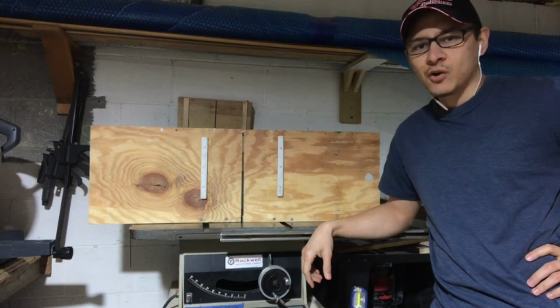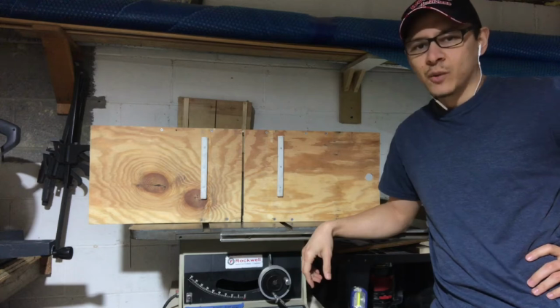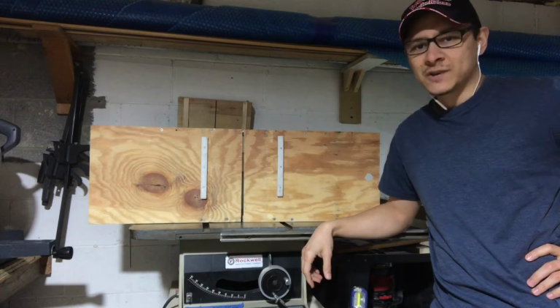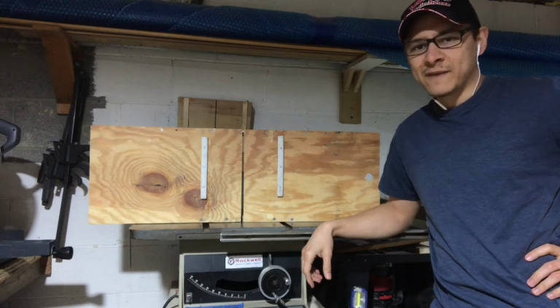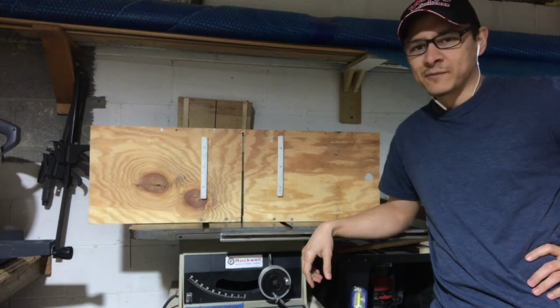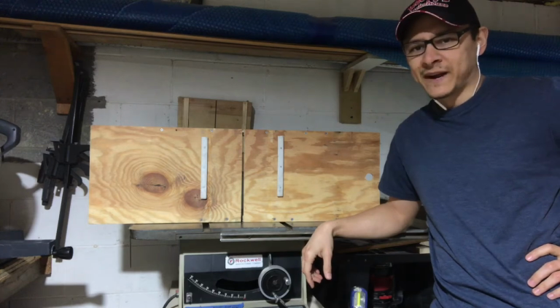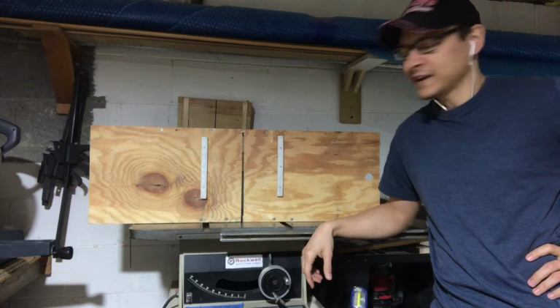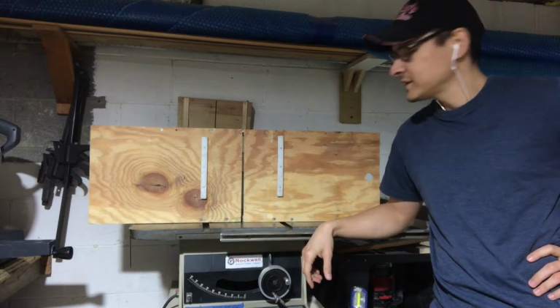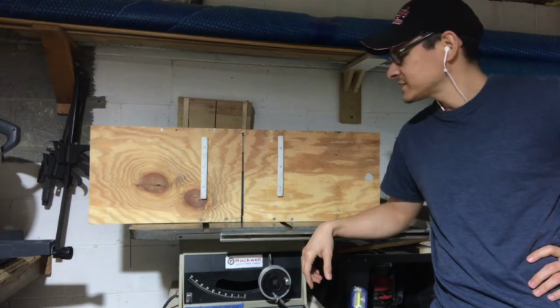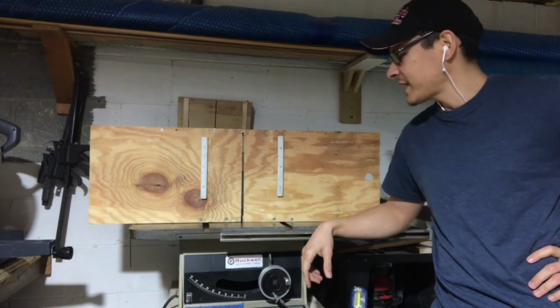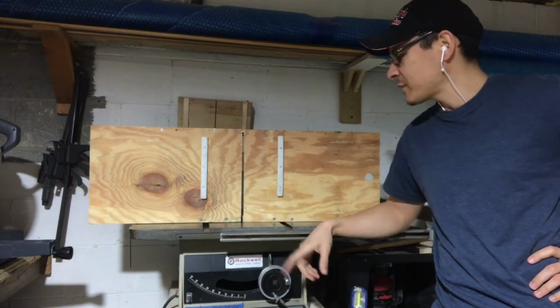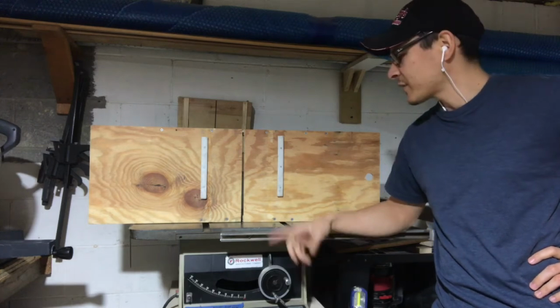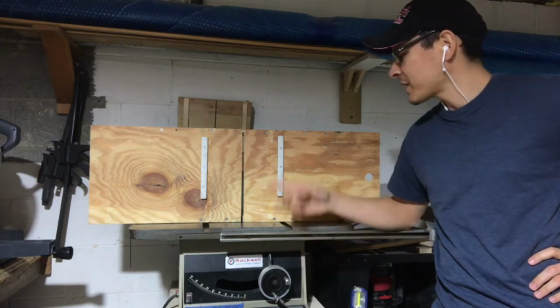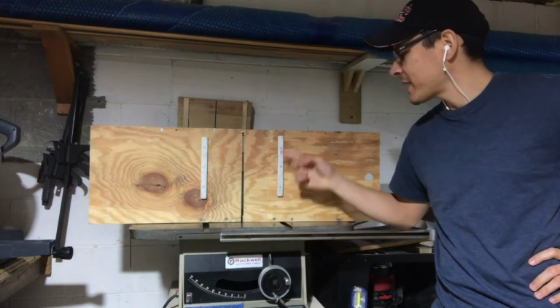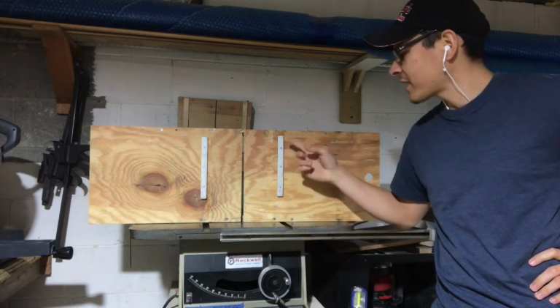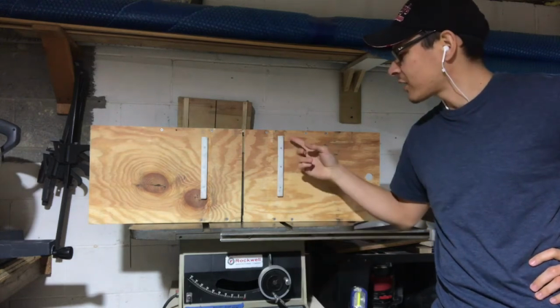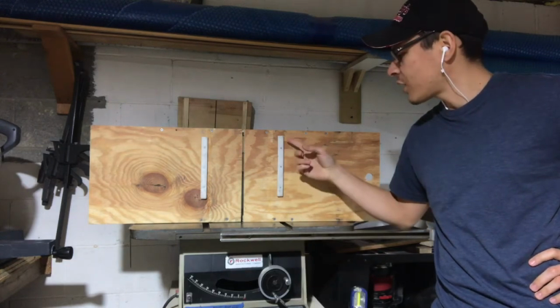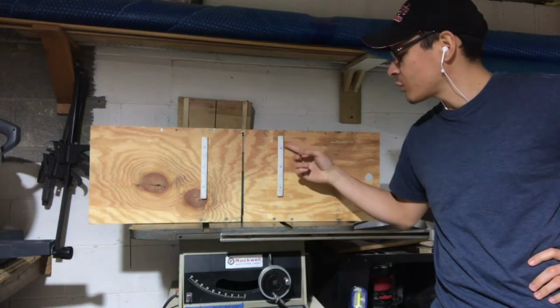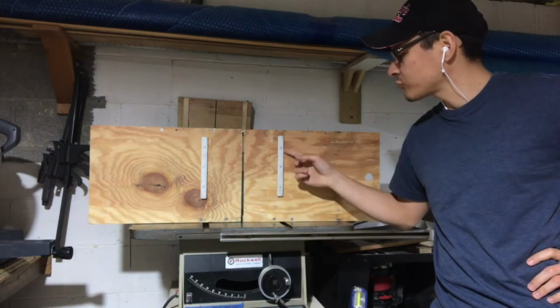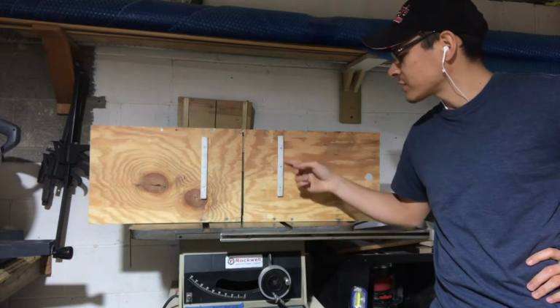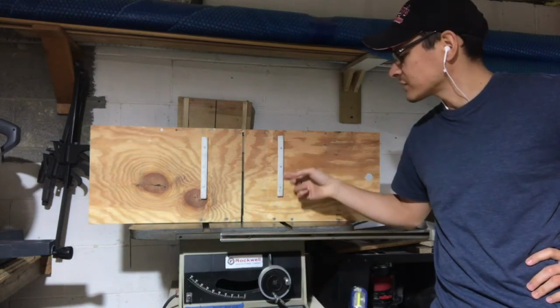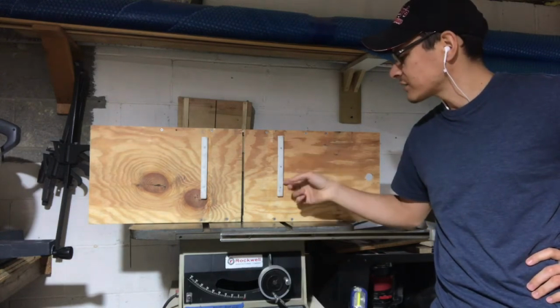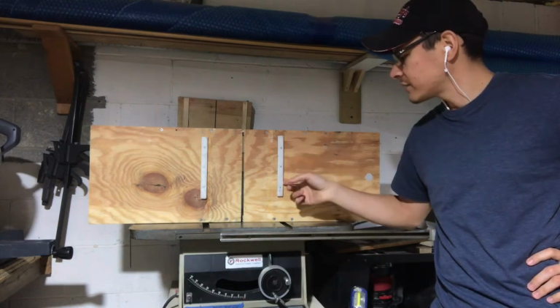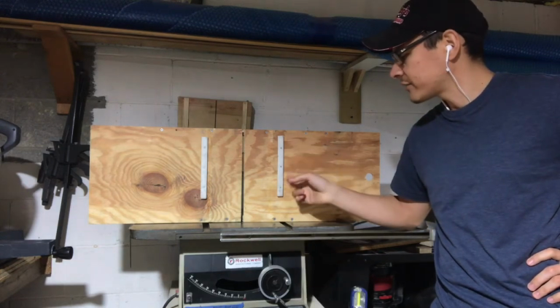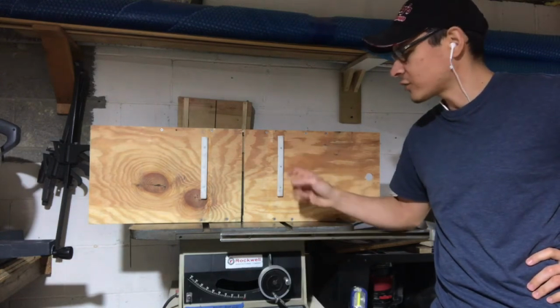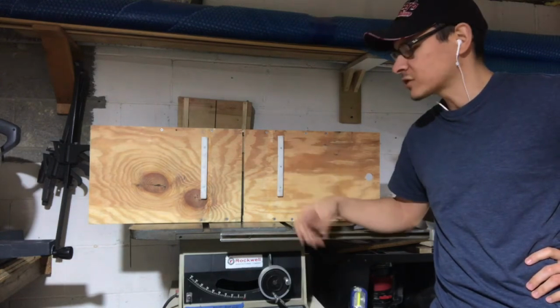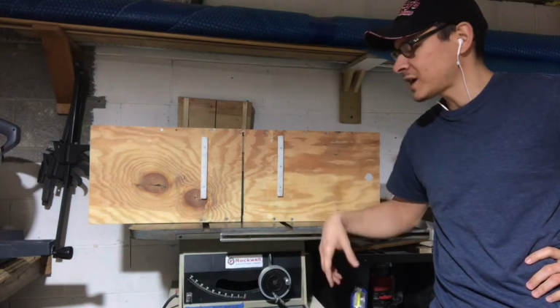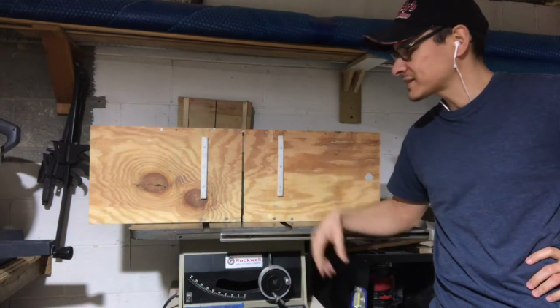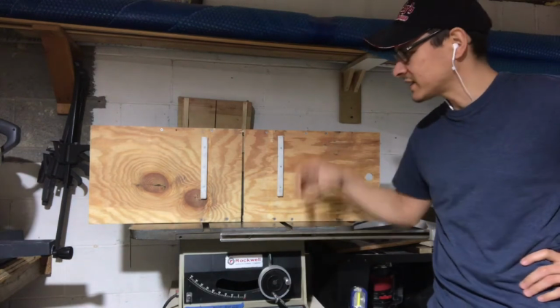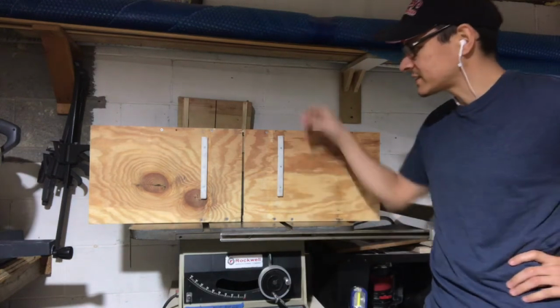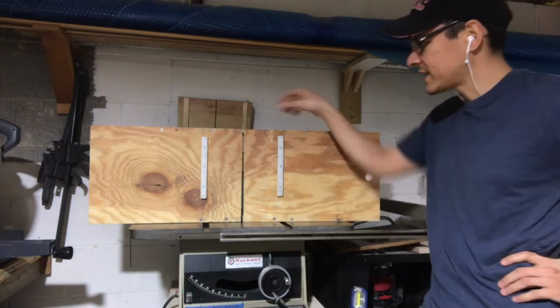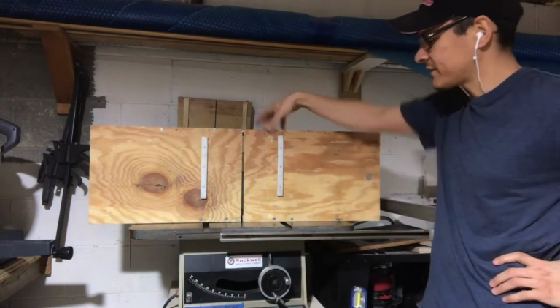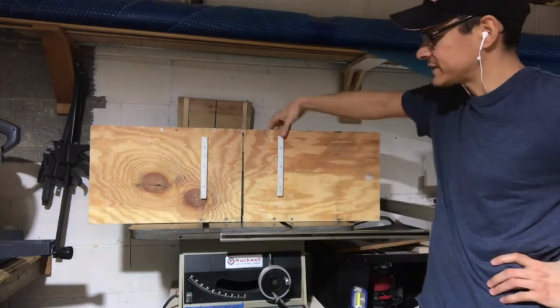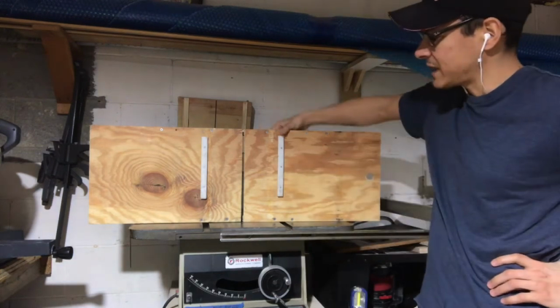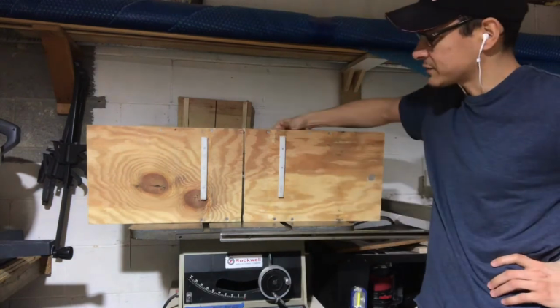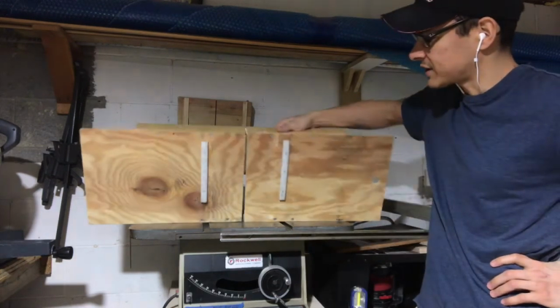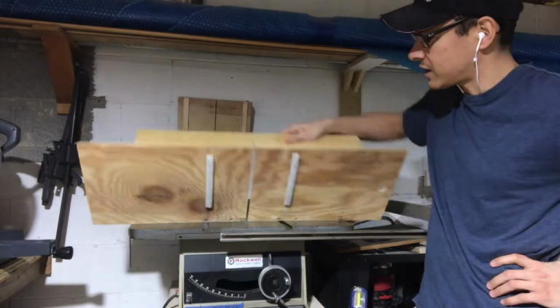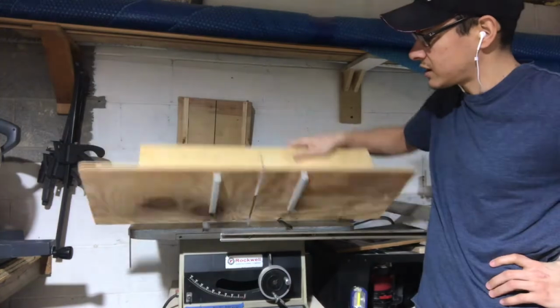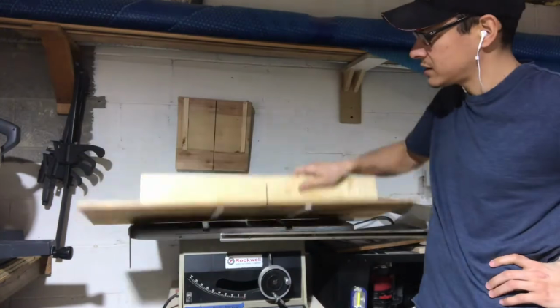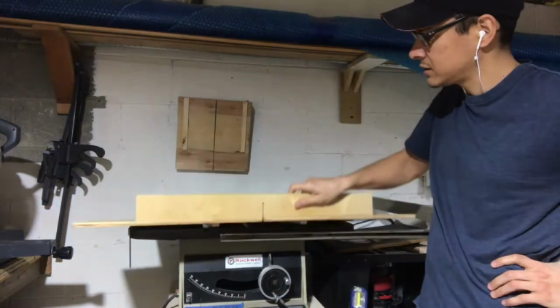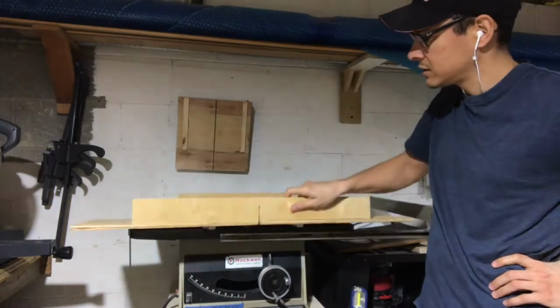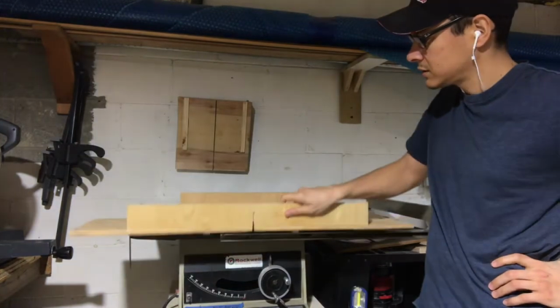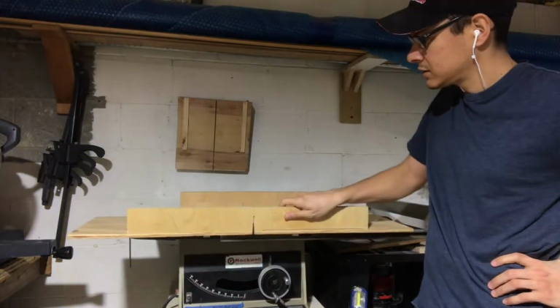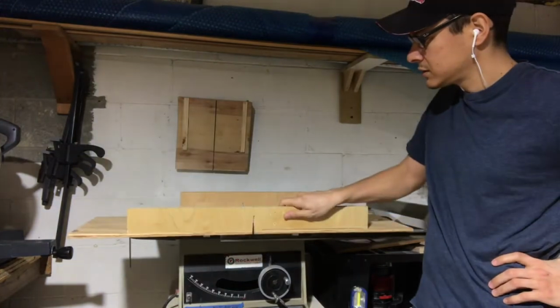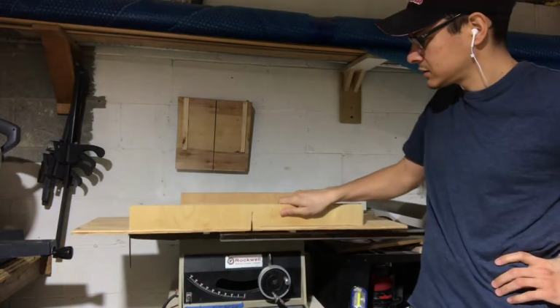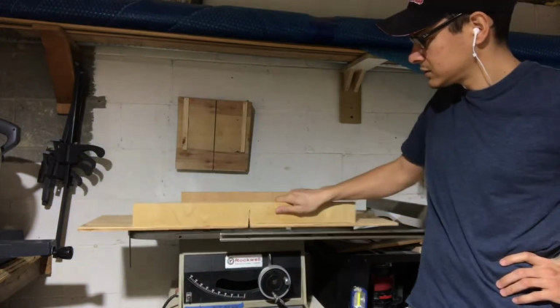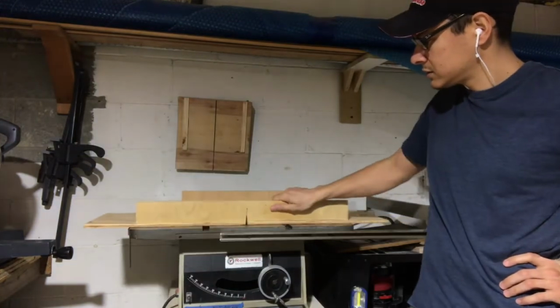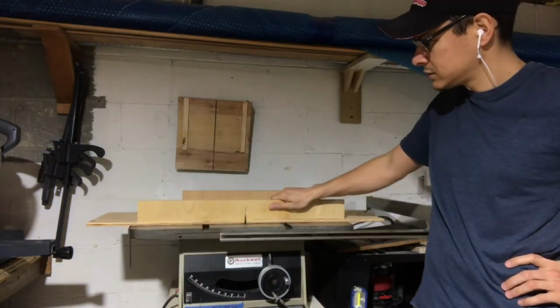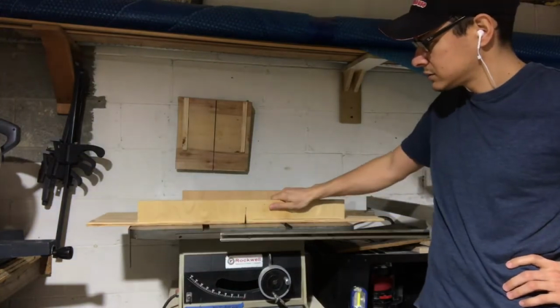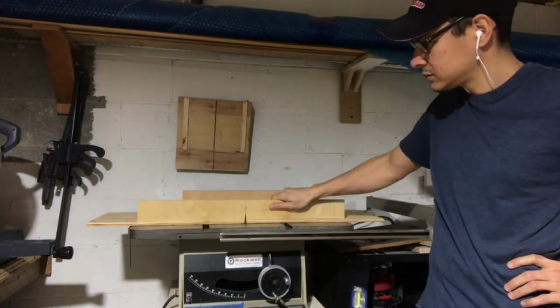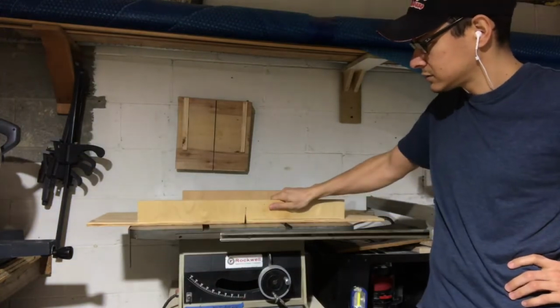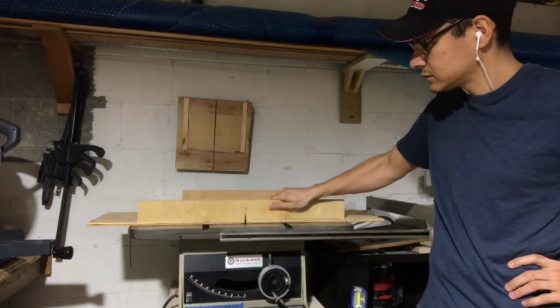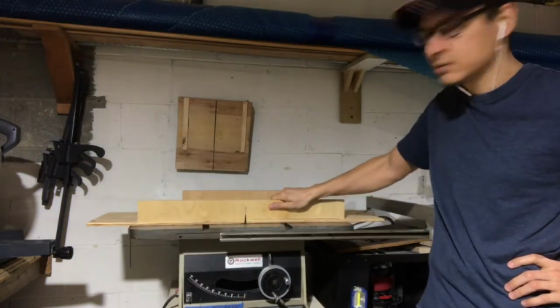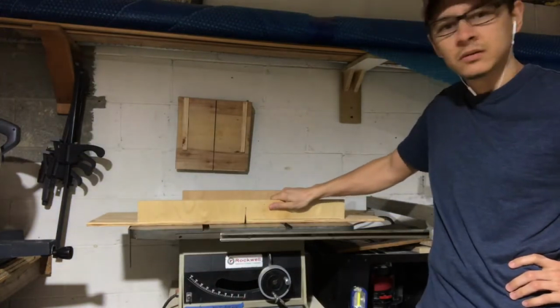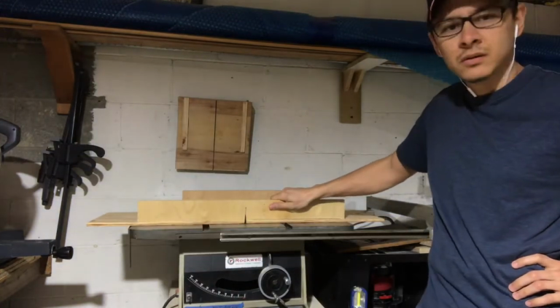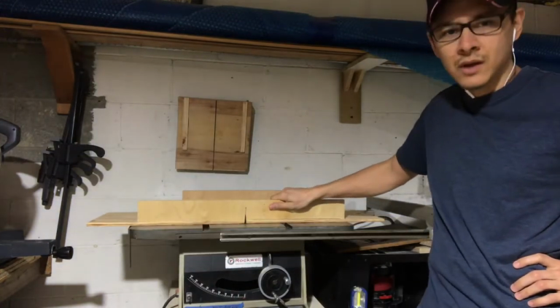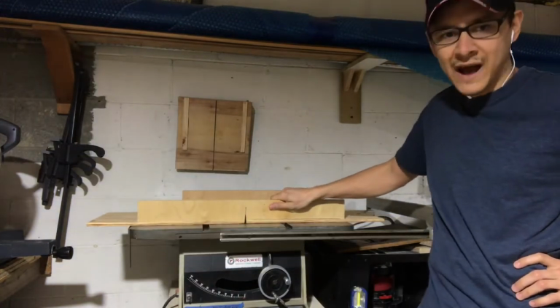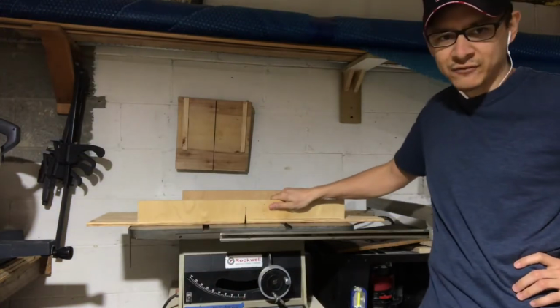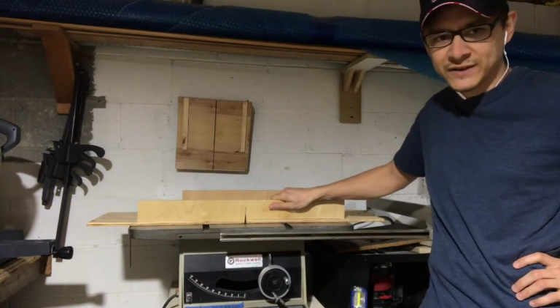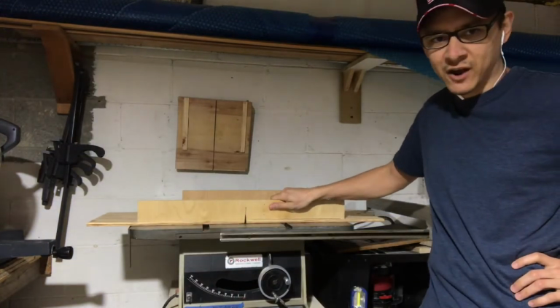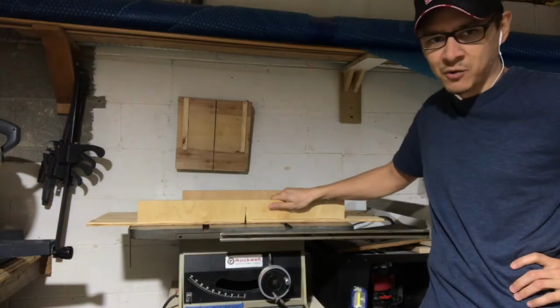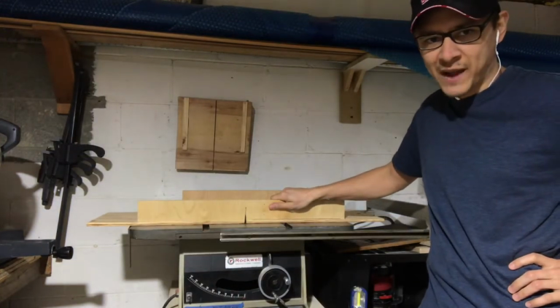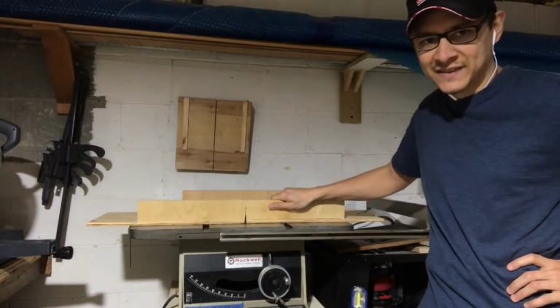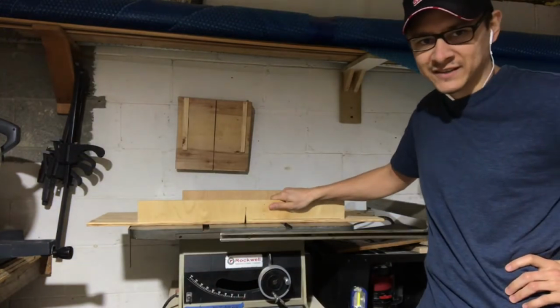What's up everybody, today we're going to make our own runners for a crosscut sled for the table saw out of recycled plastic.